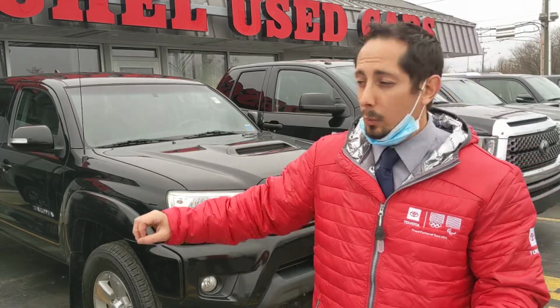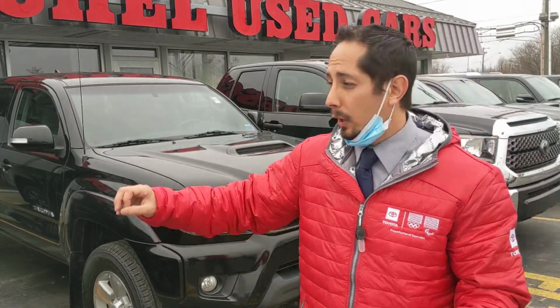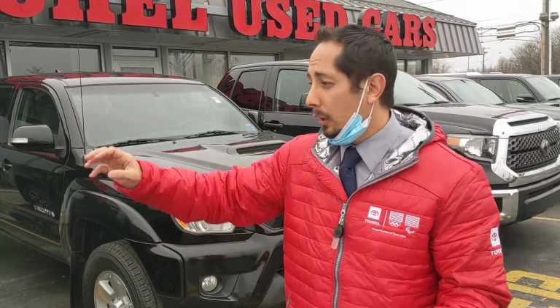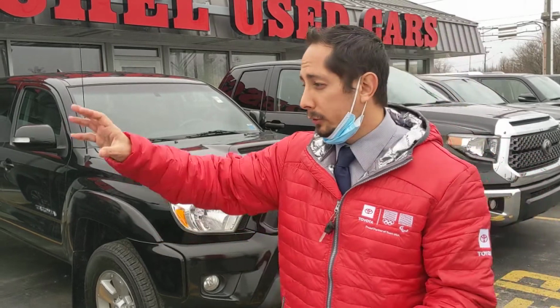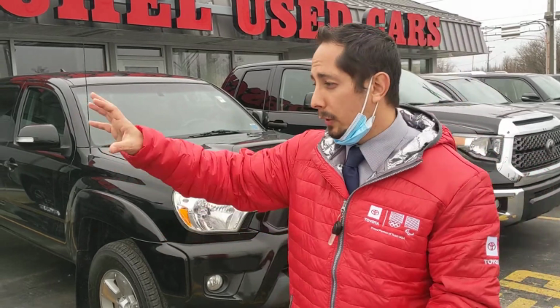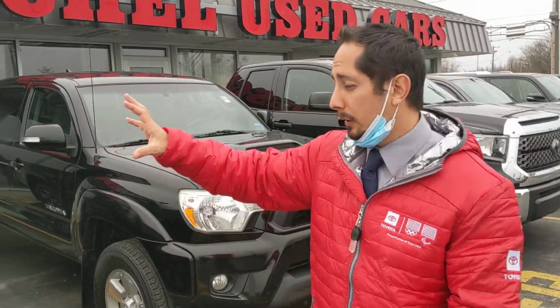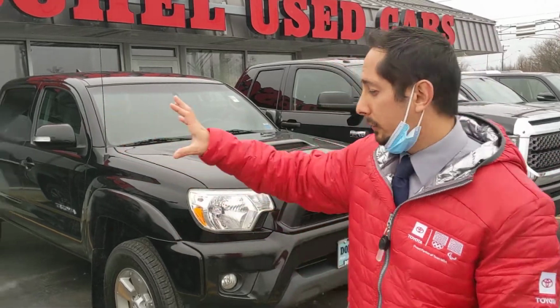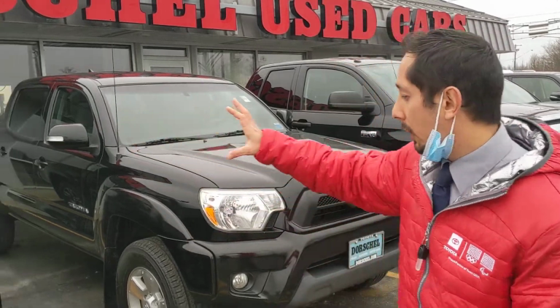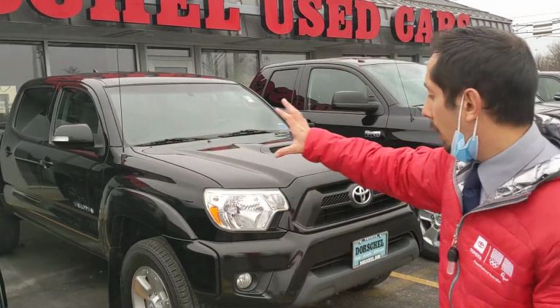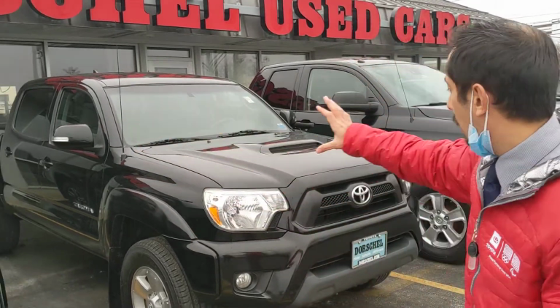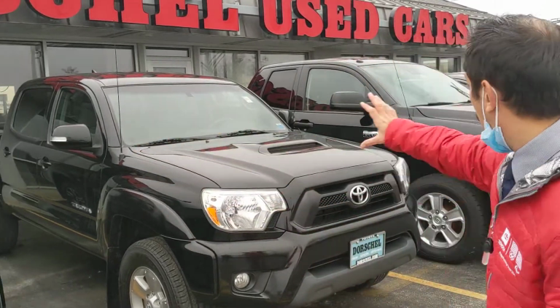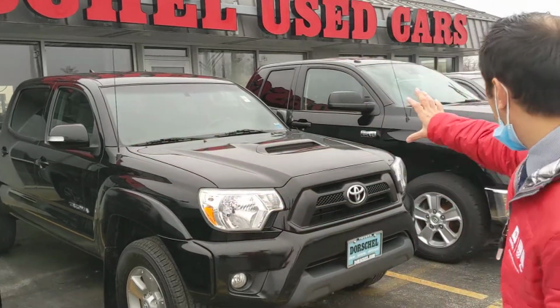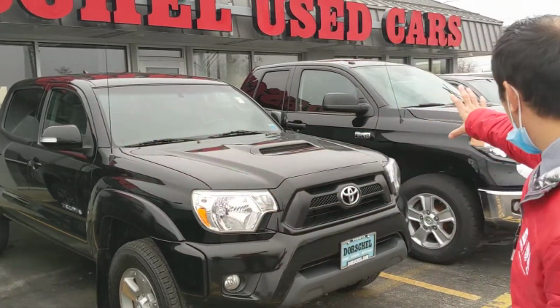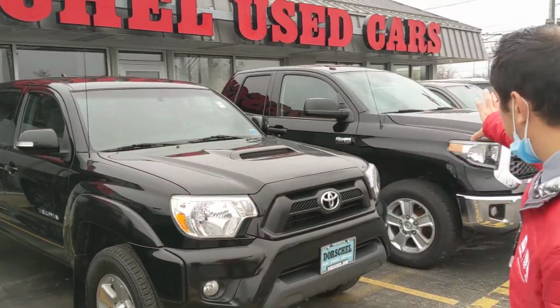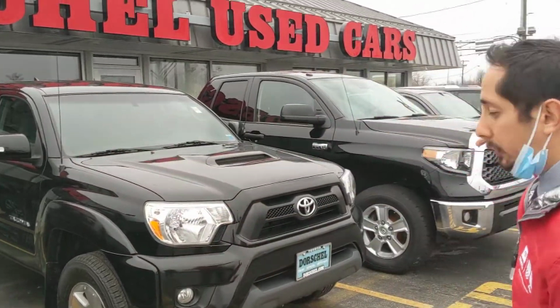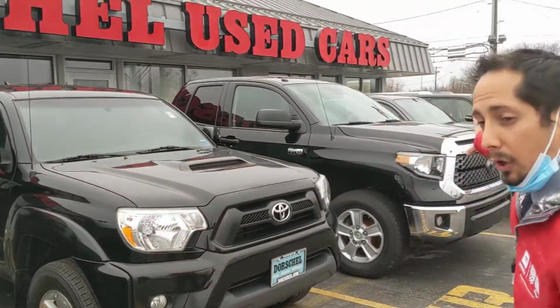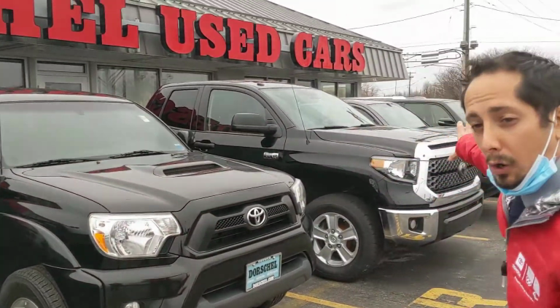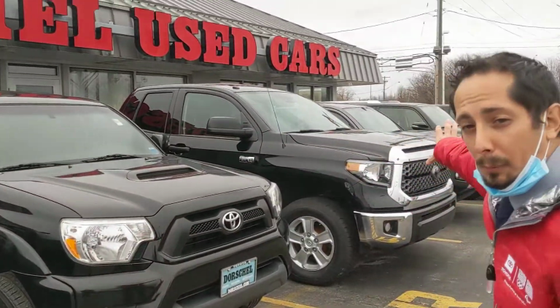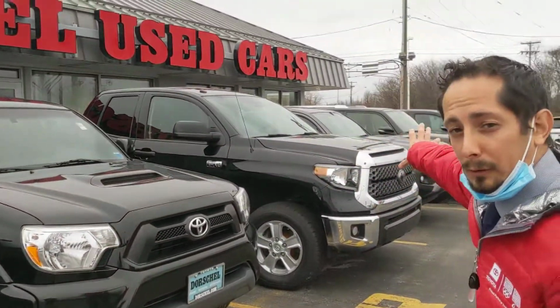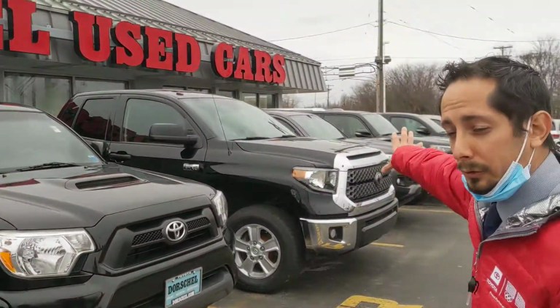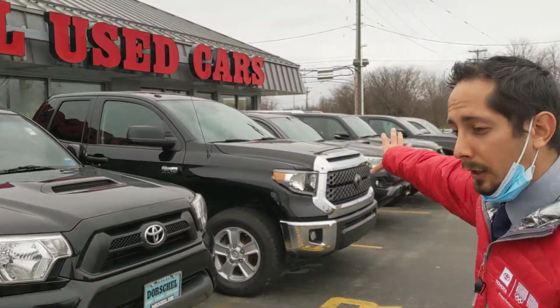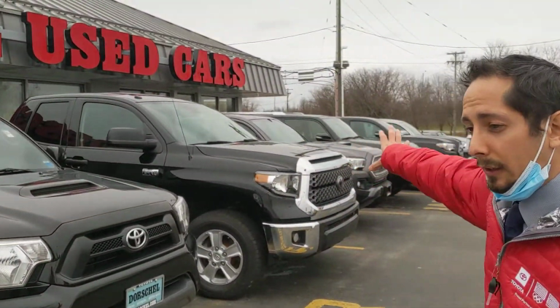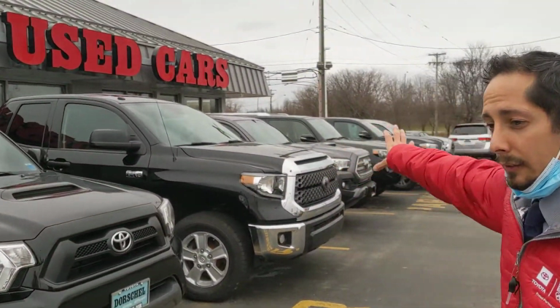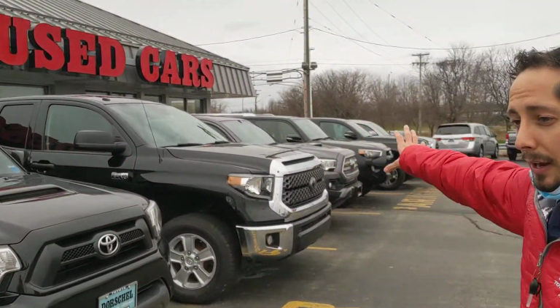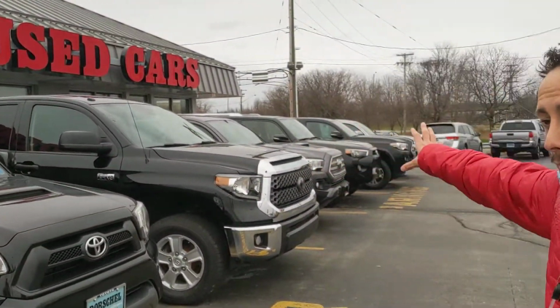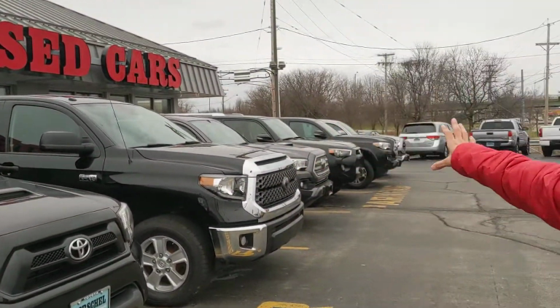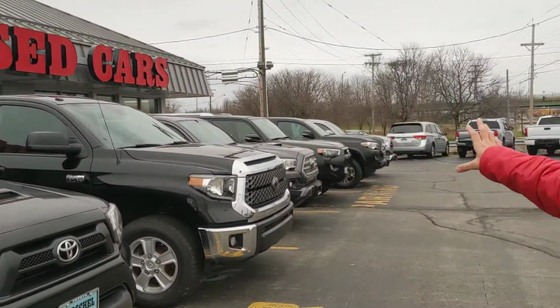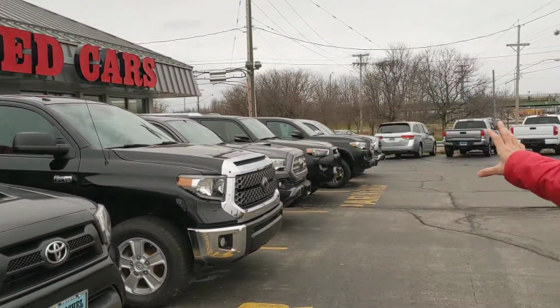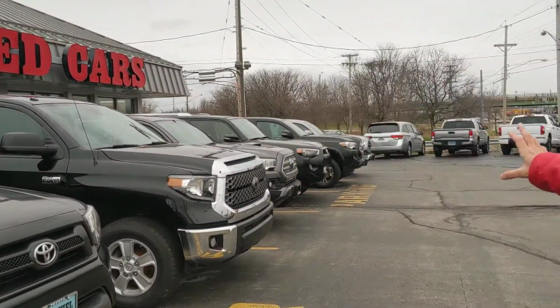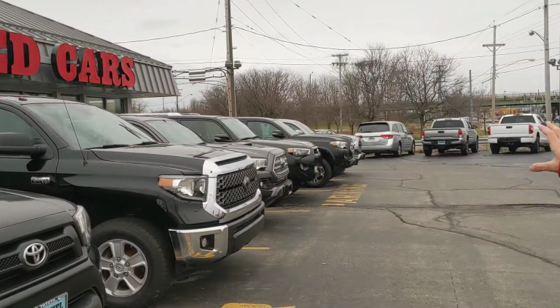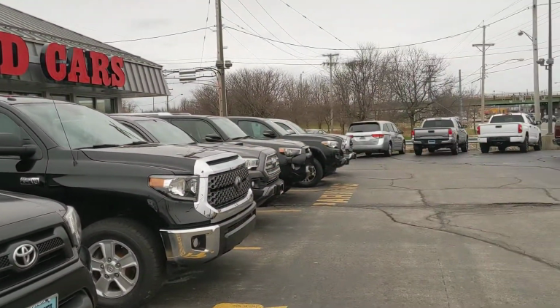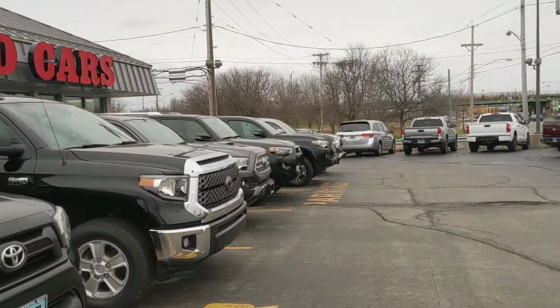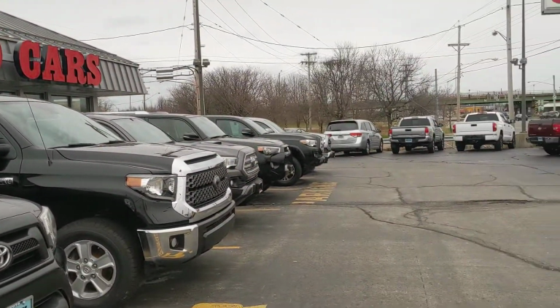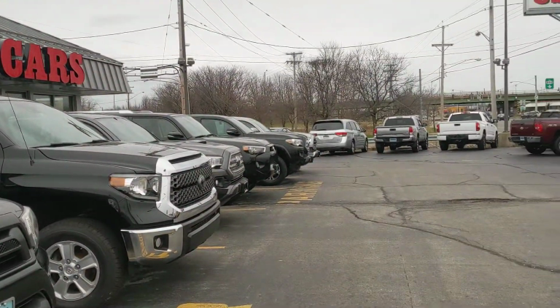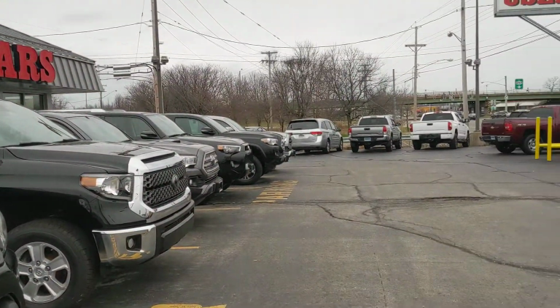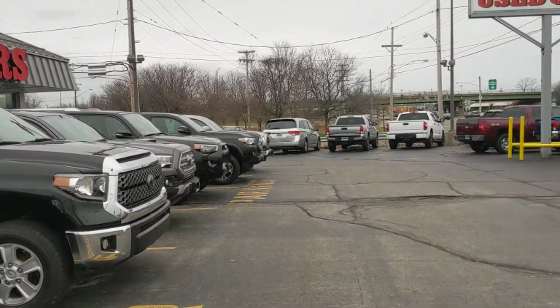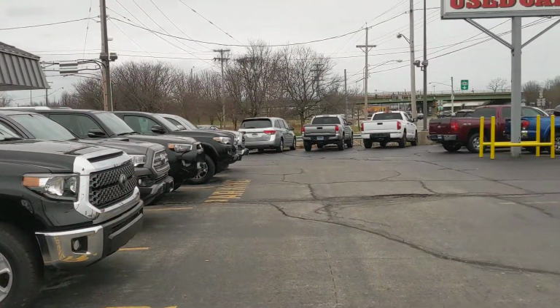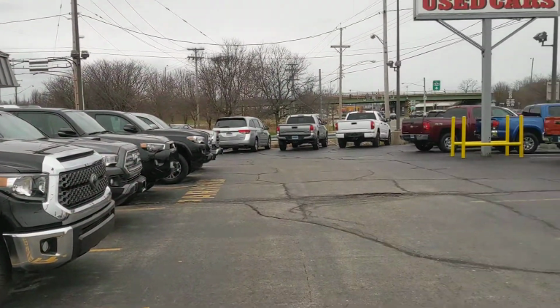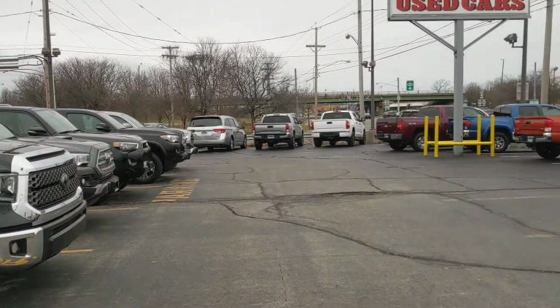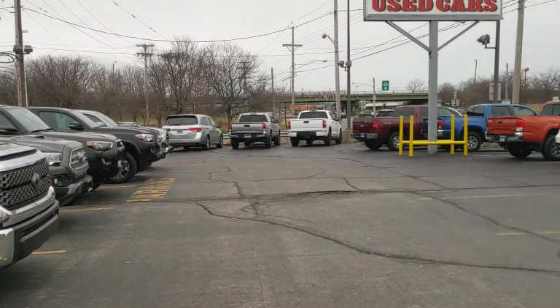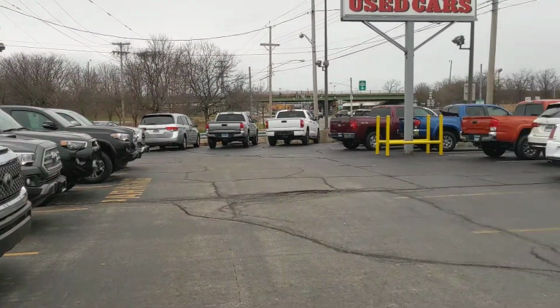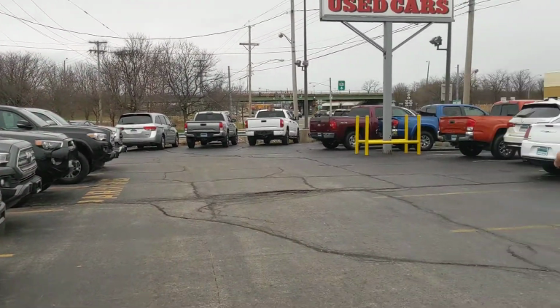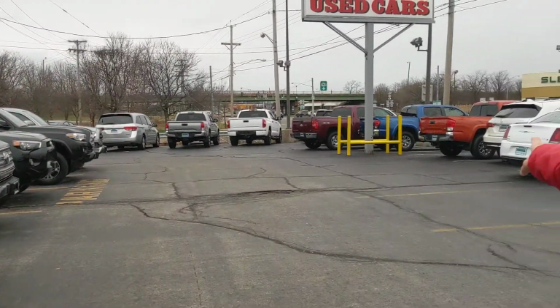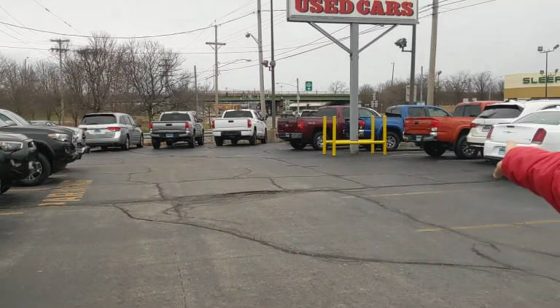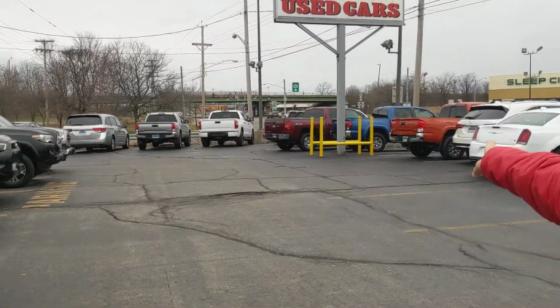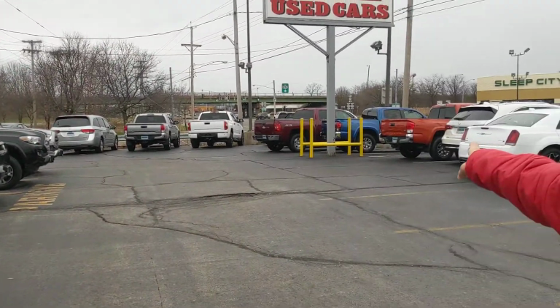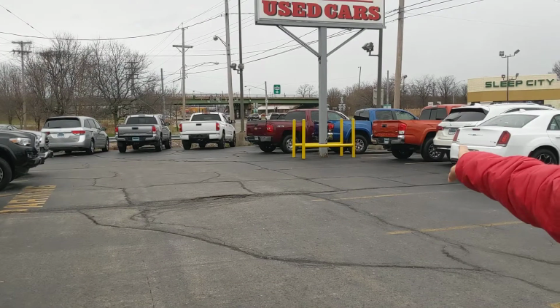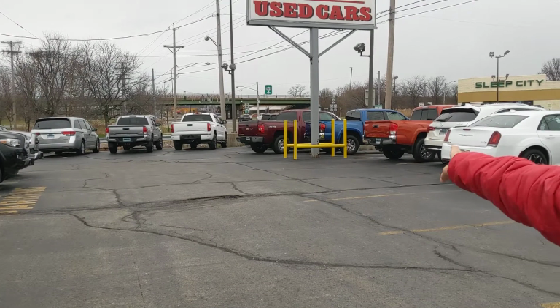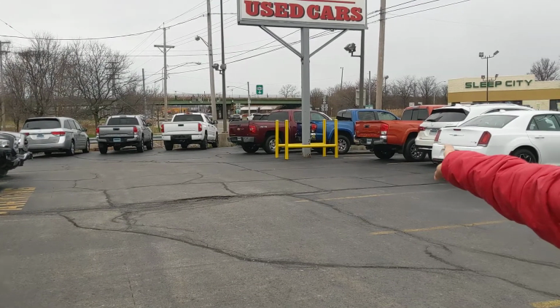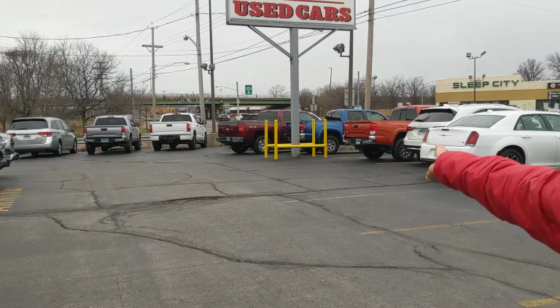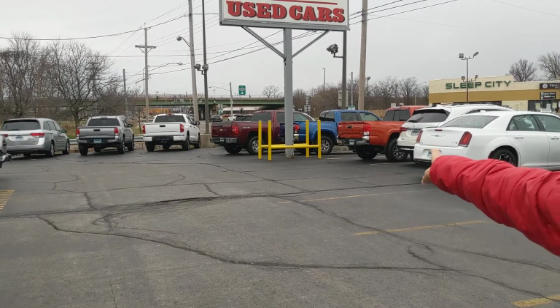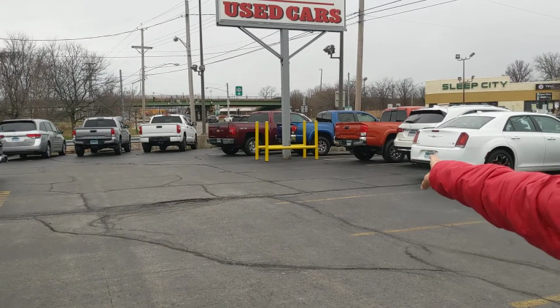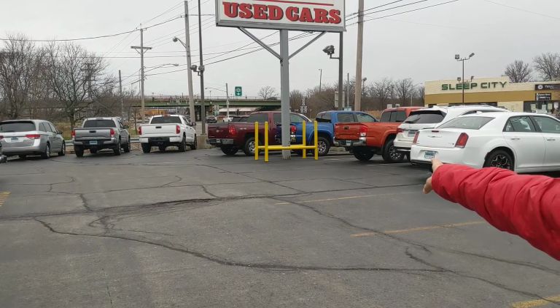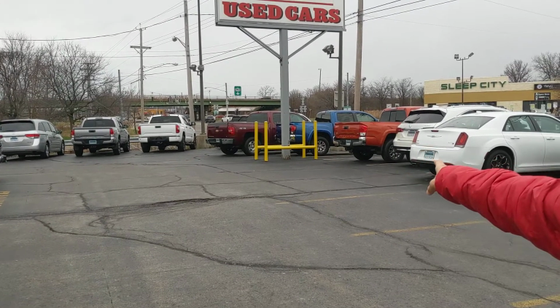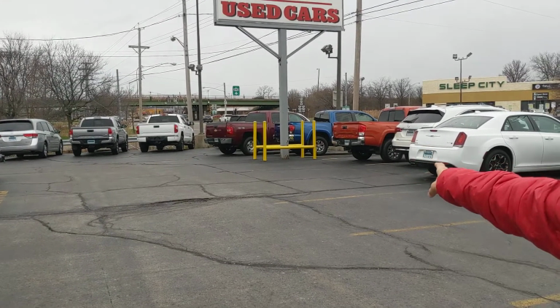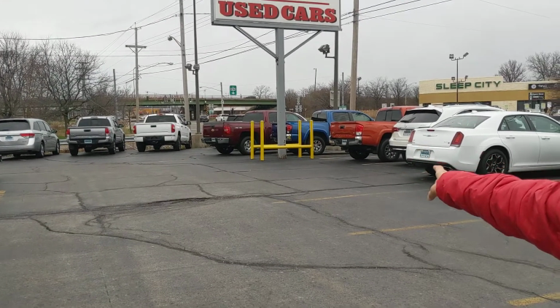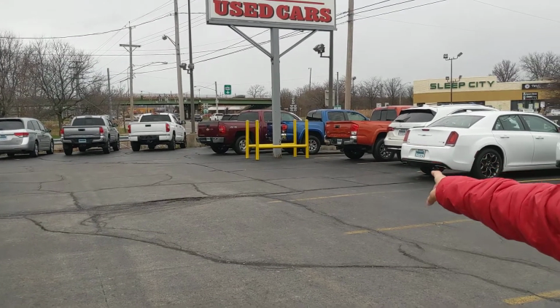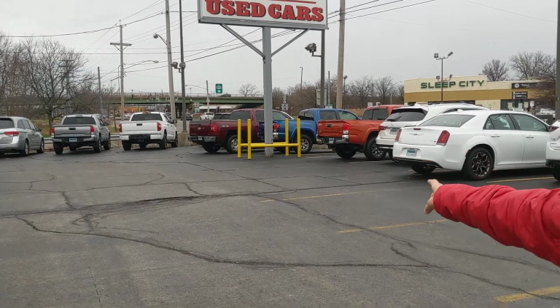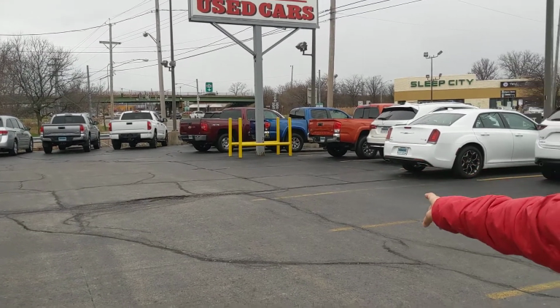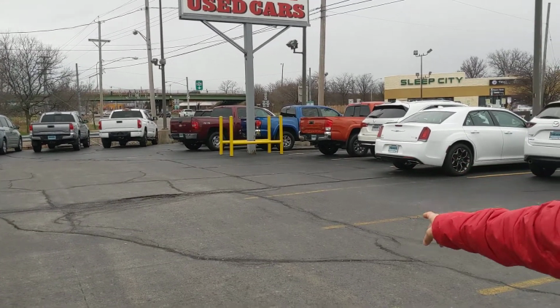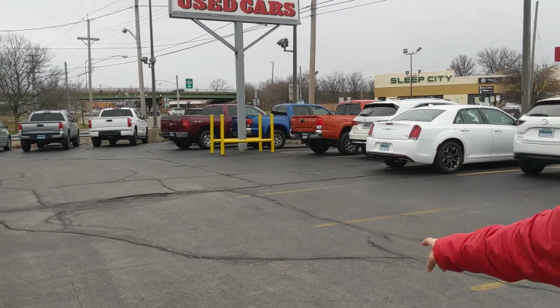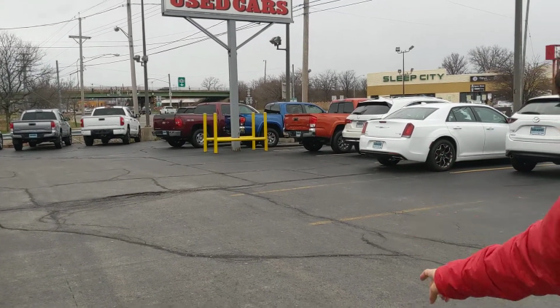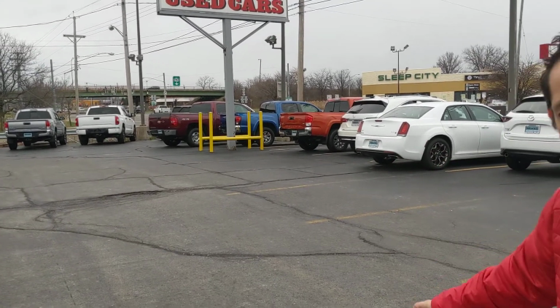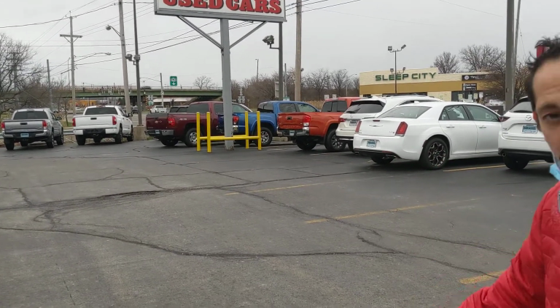We also have a ton of other Tacomas right down here. We even have a nice orange one right in front there for you.